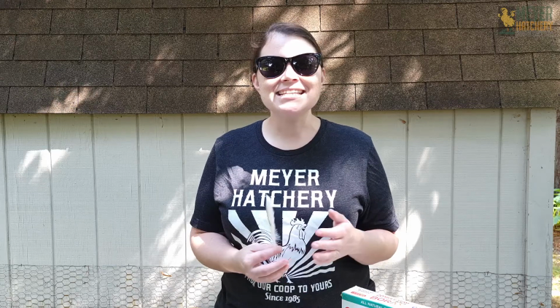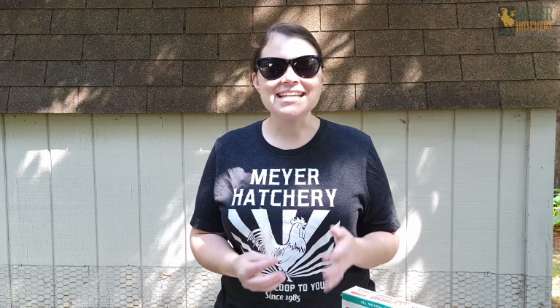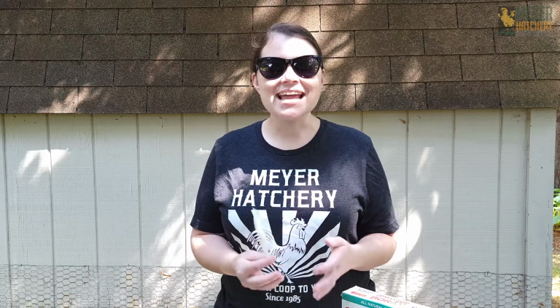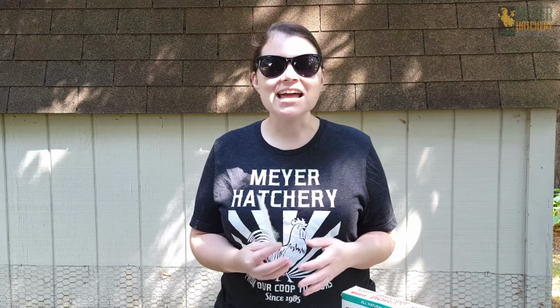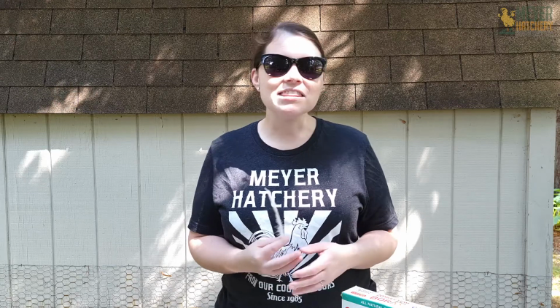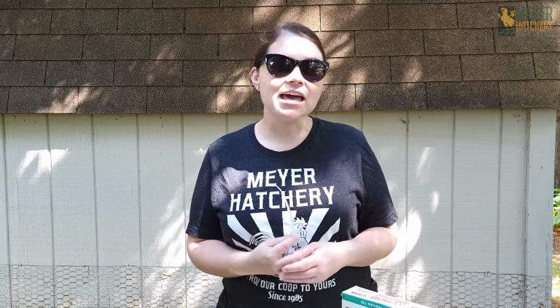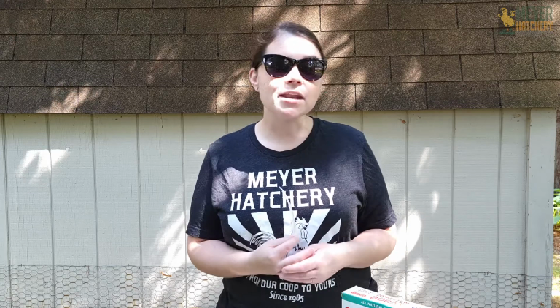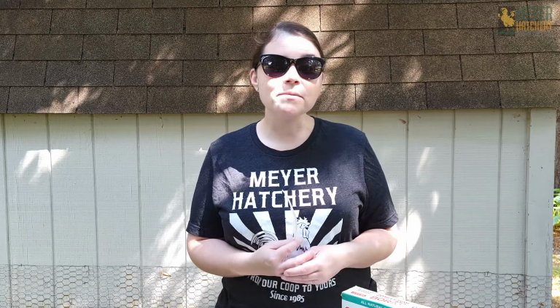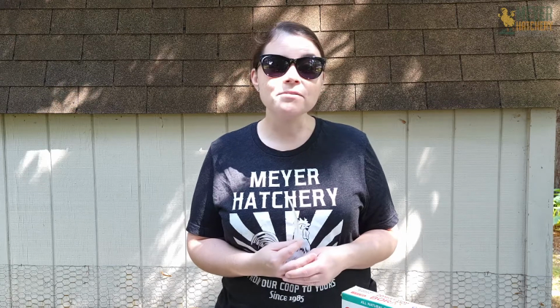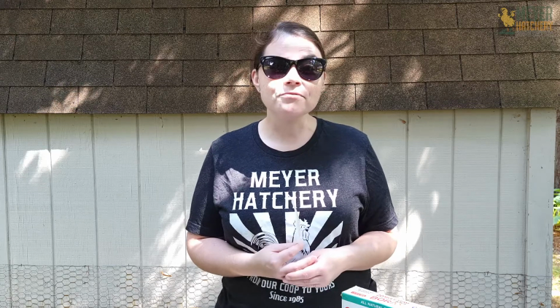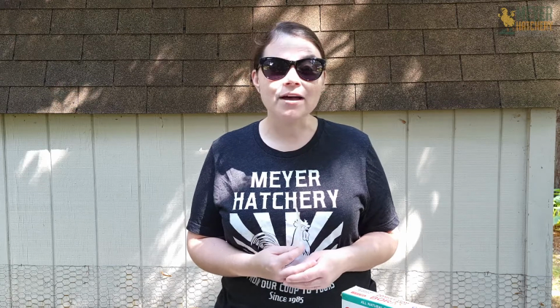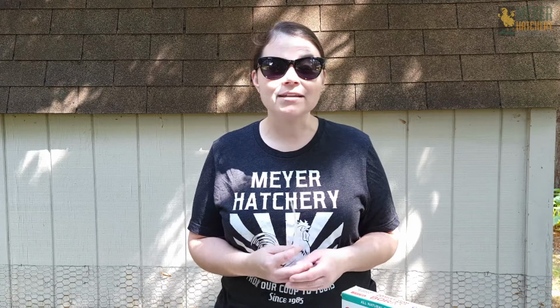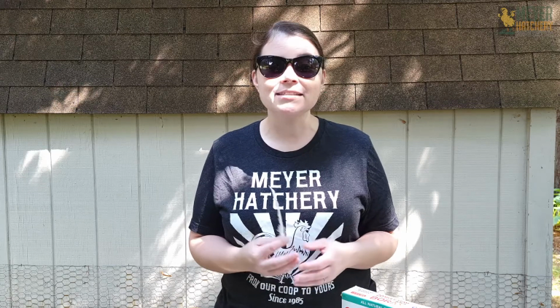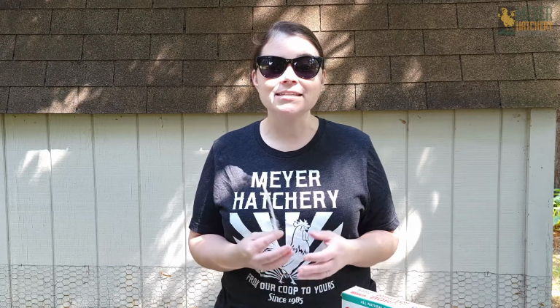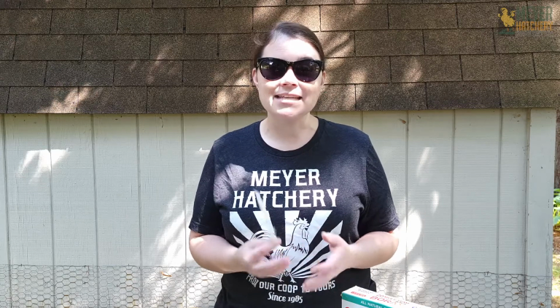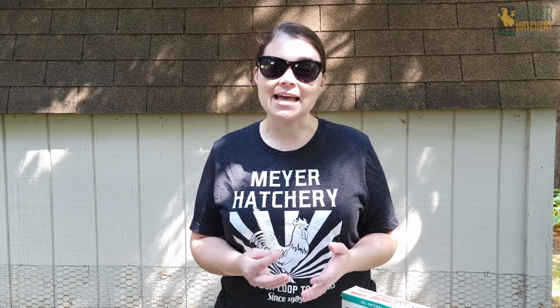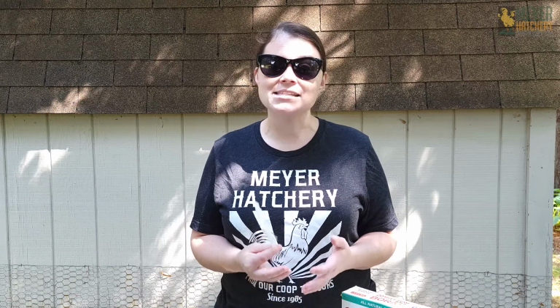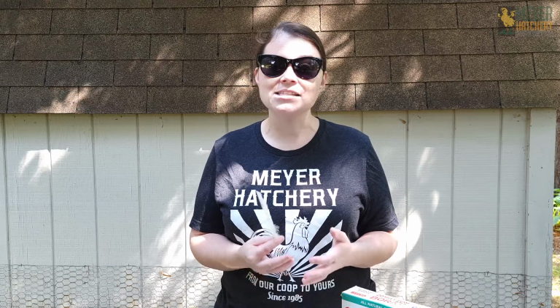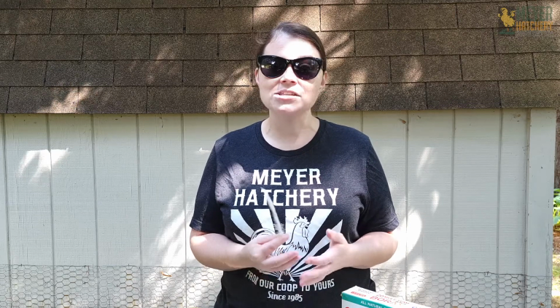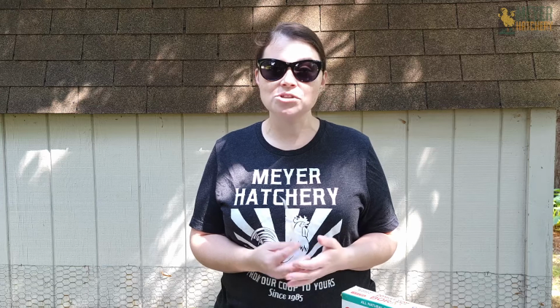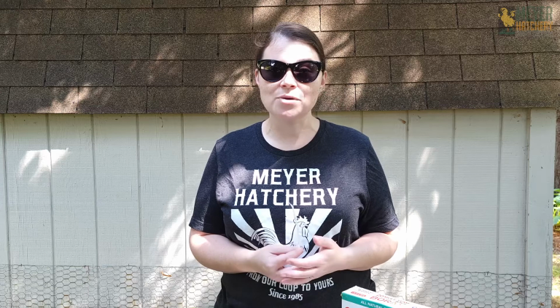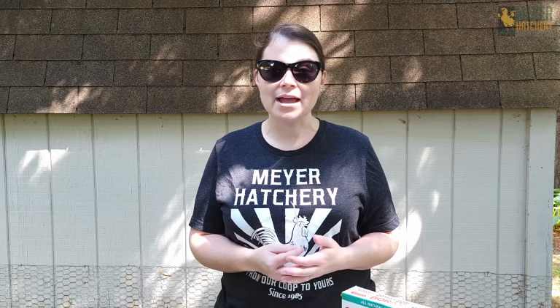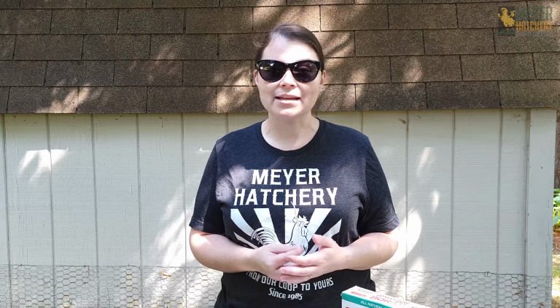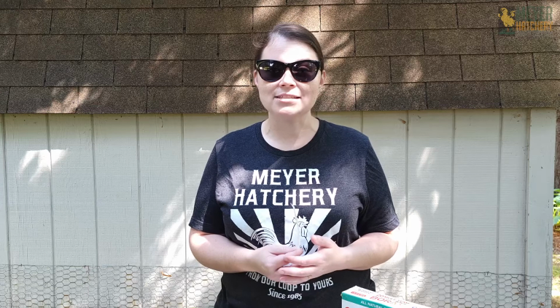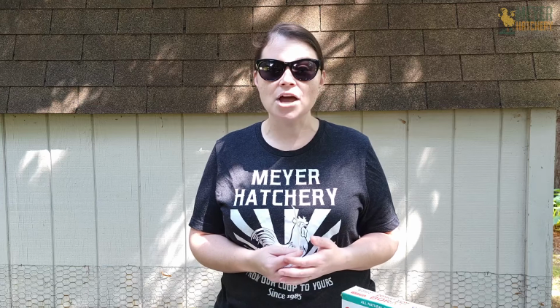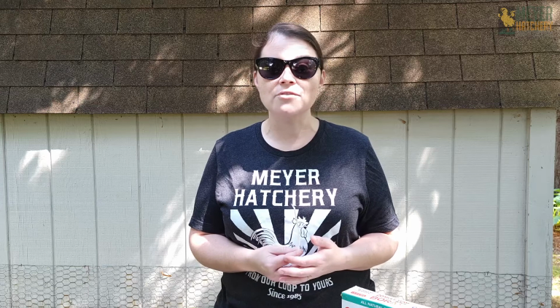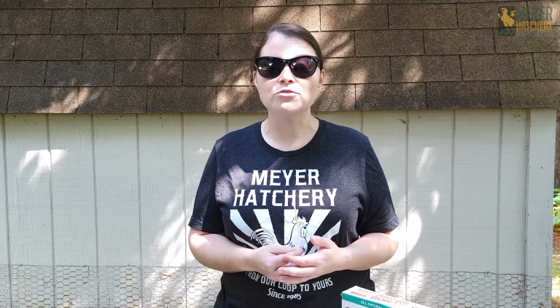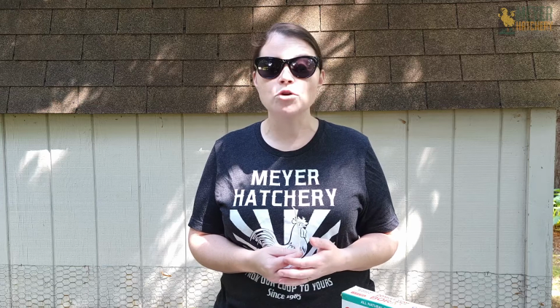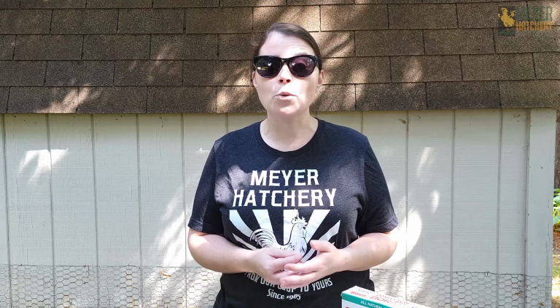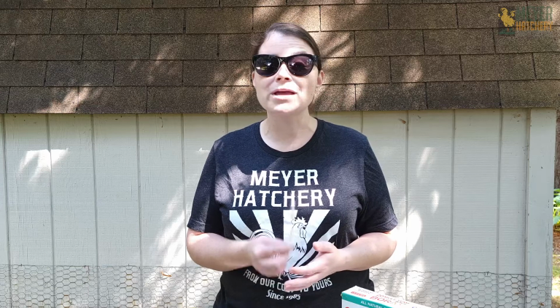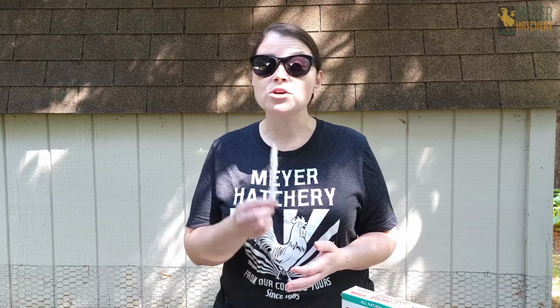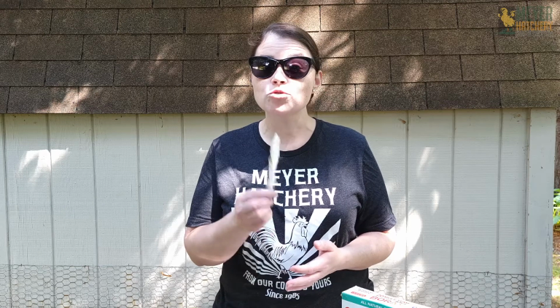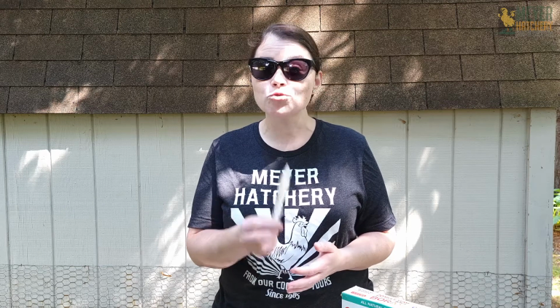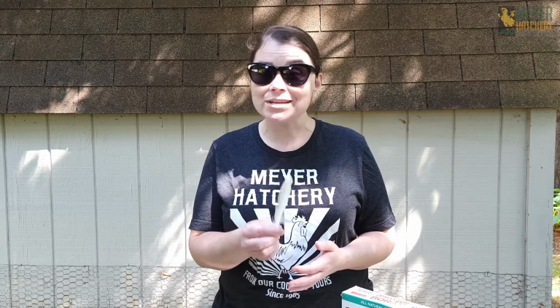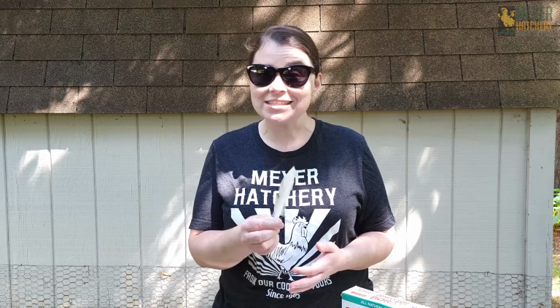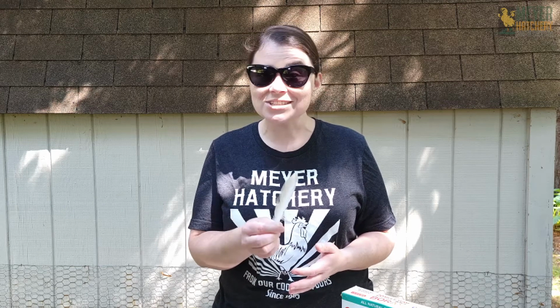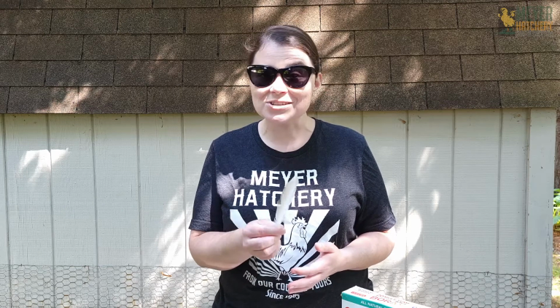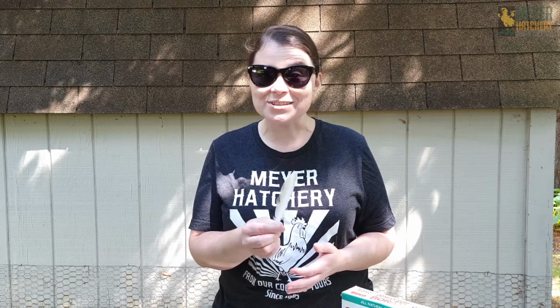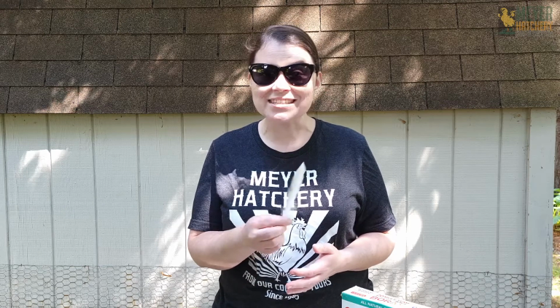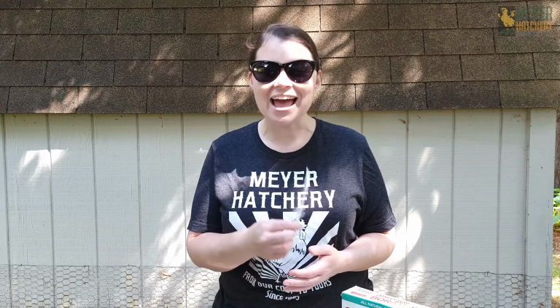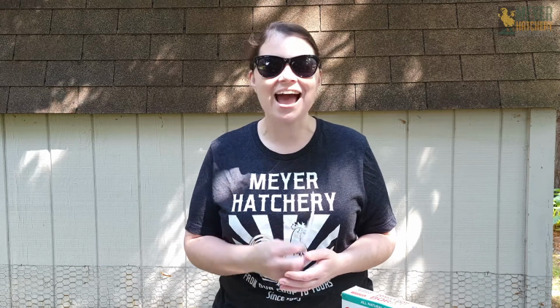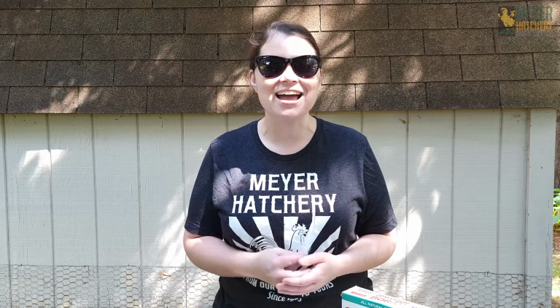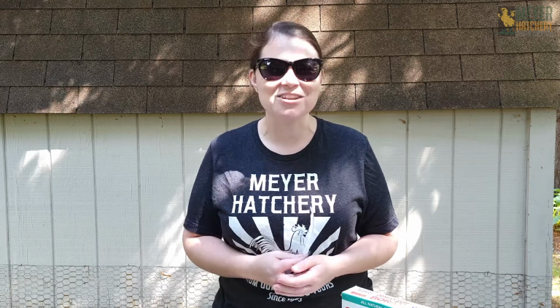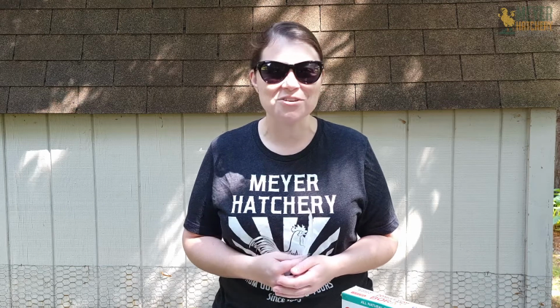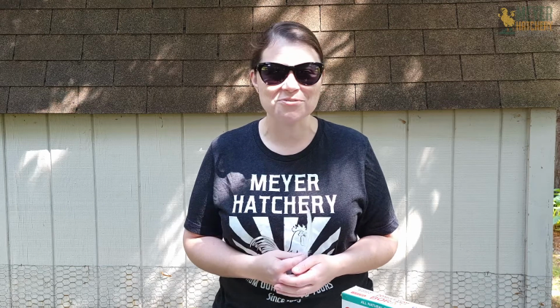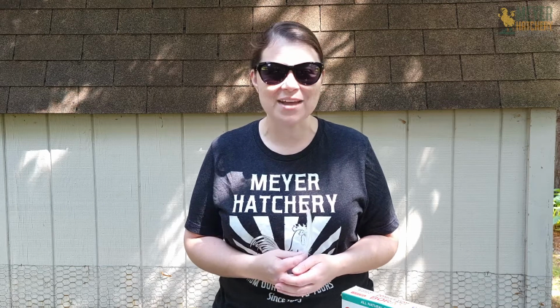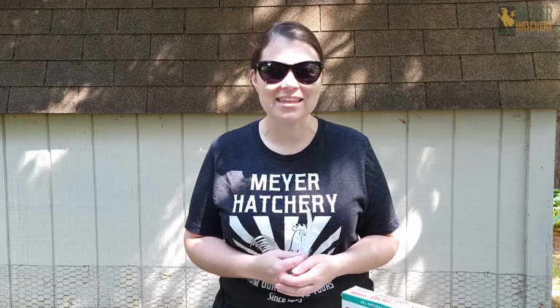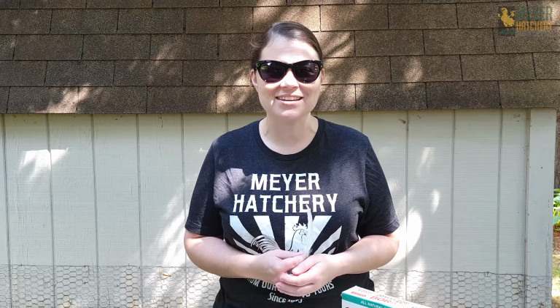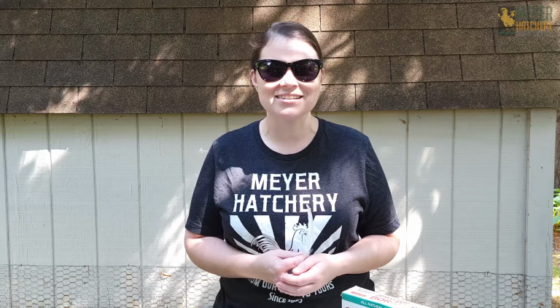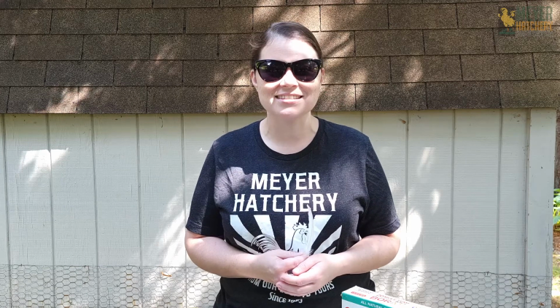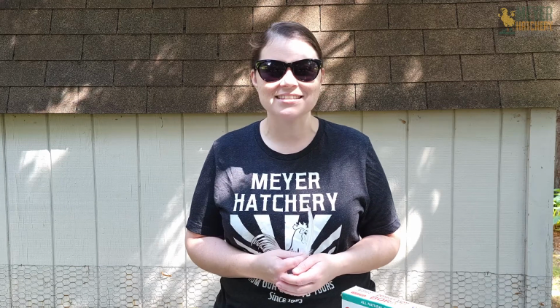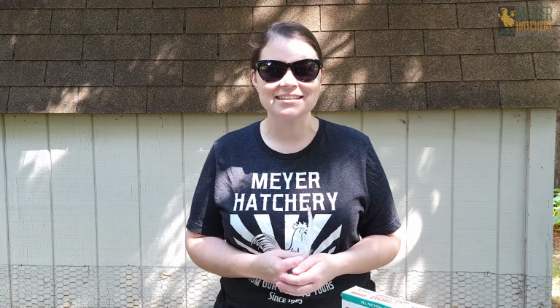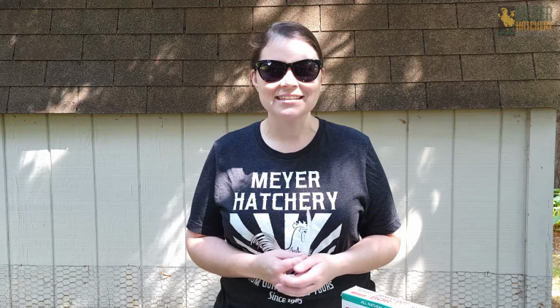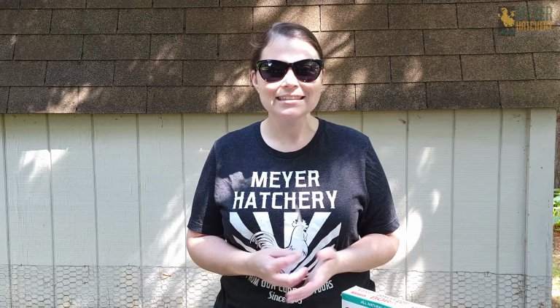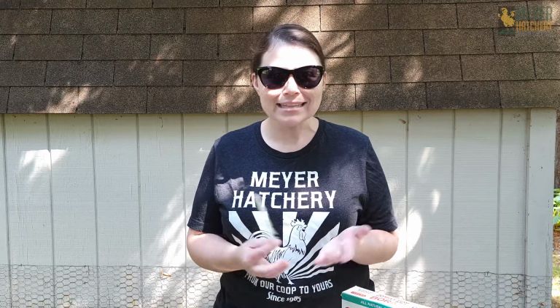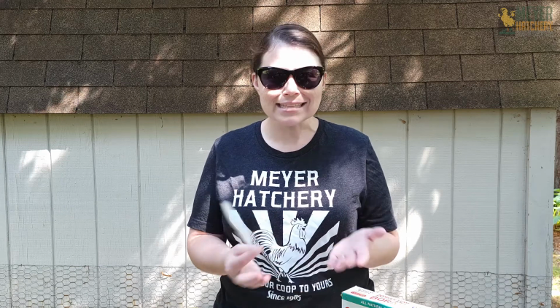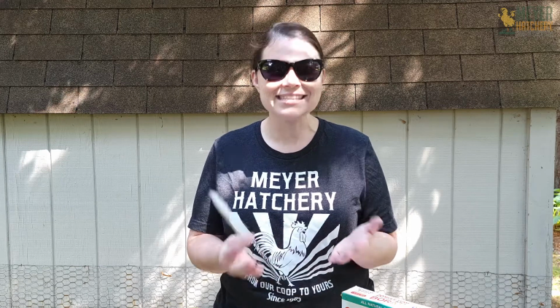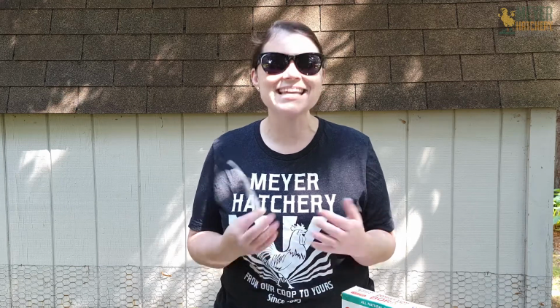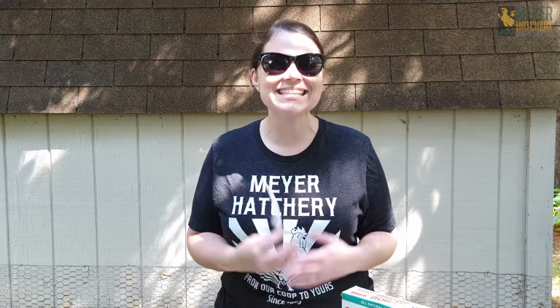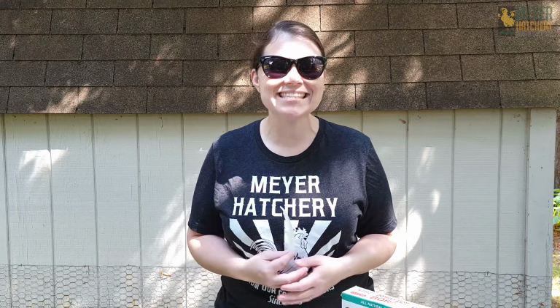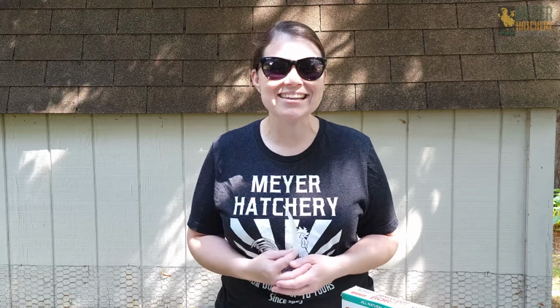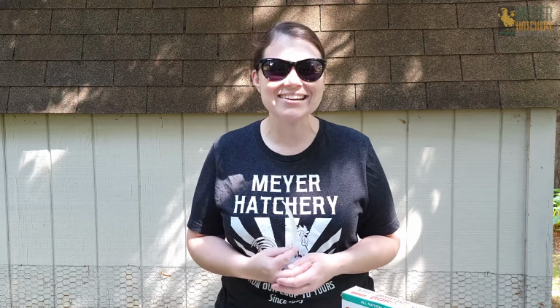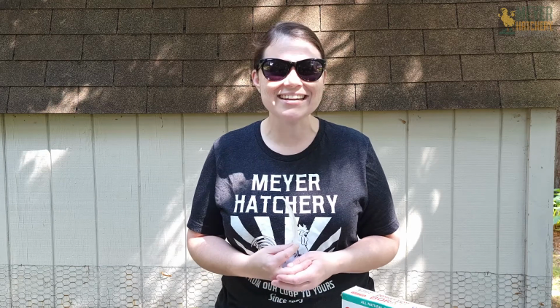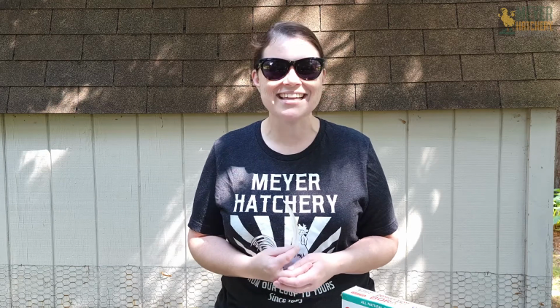Today I thought it'd be fun to test the trend of growing crystals on your feathers. Let's get started!